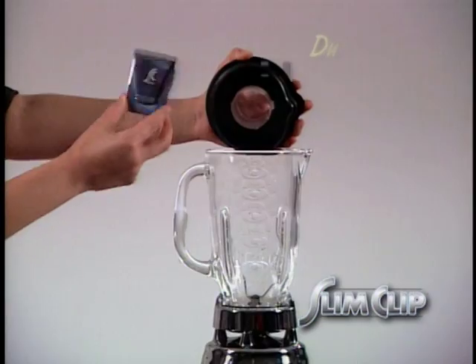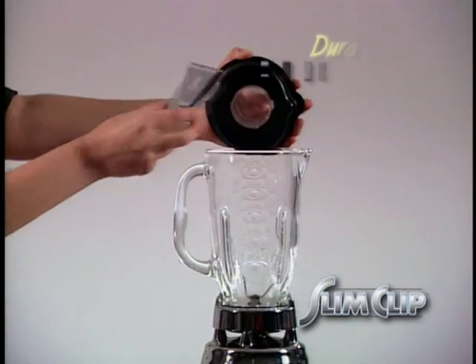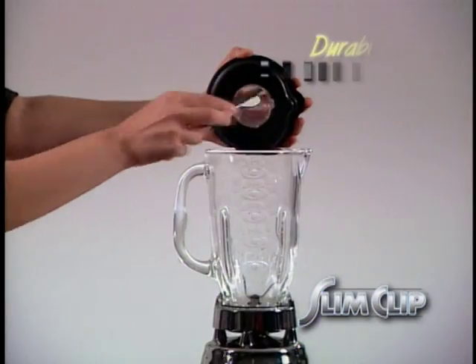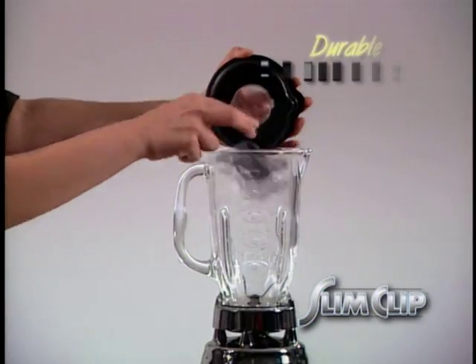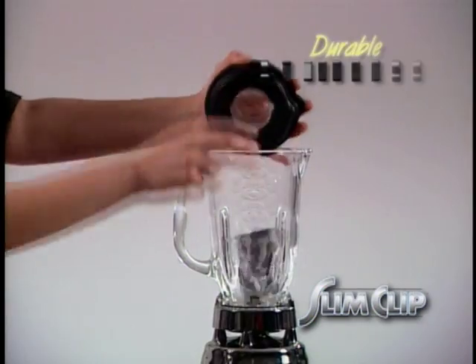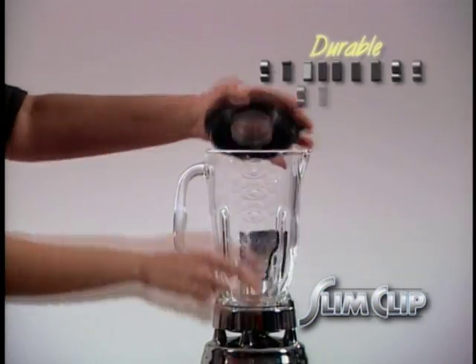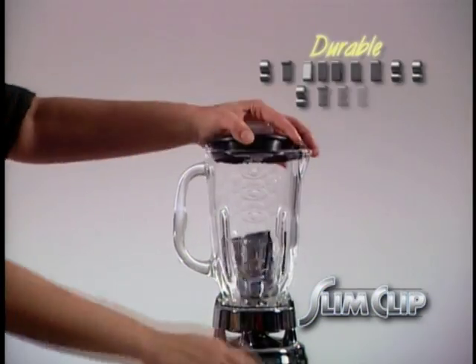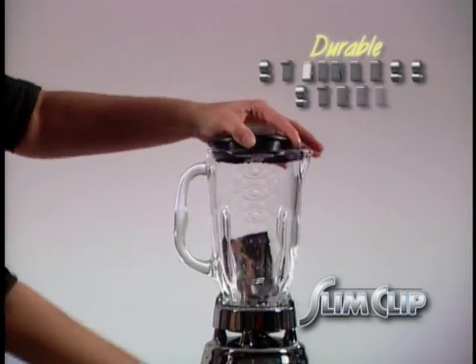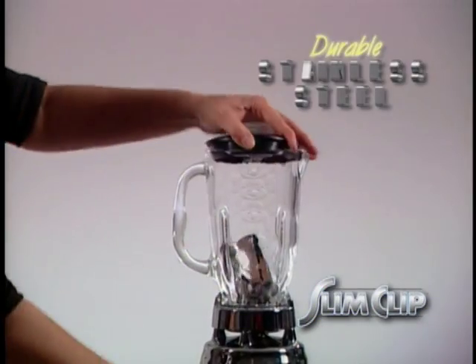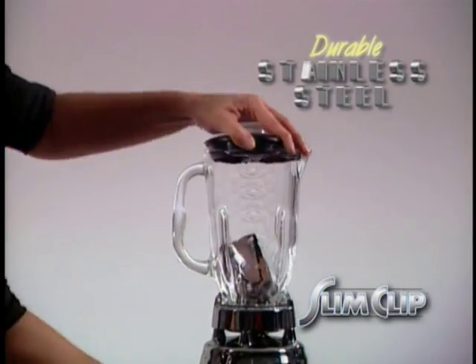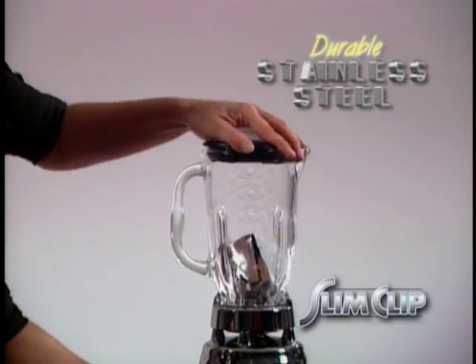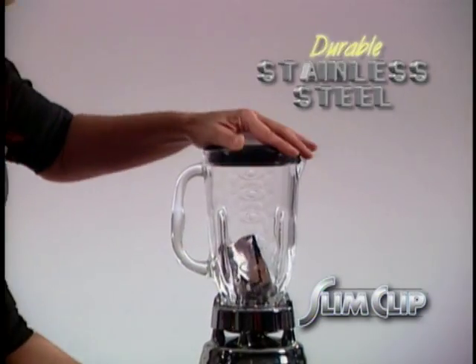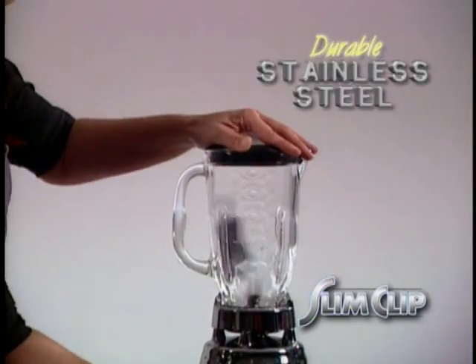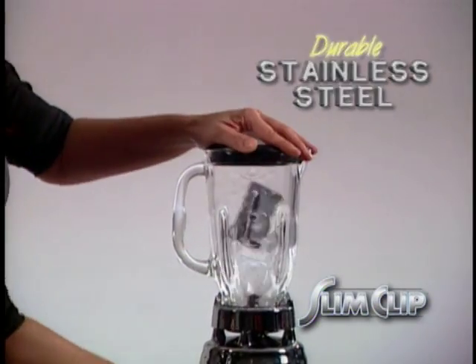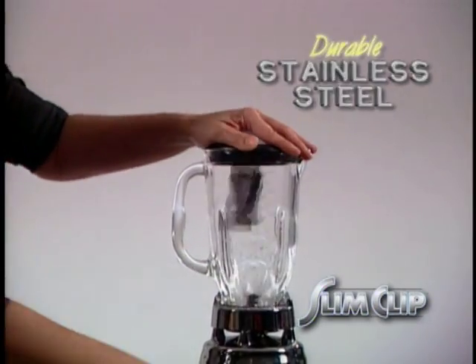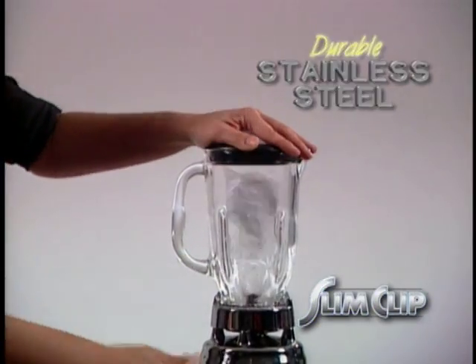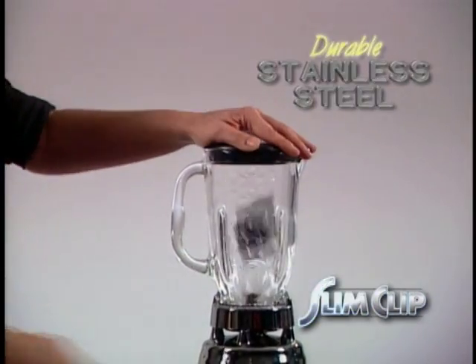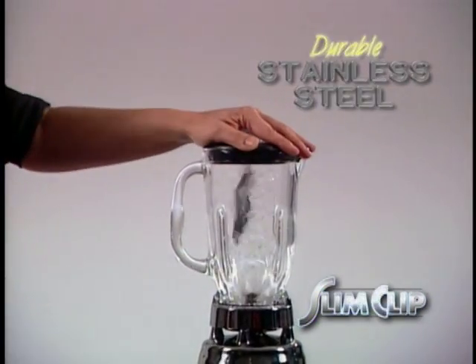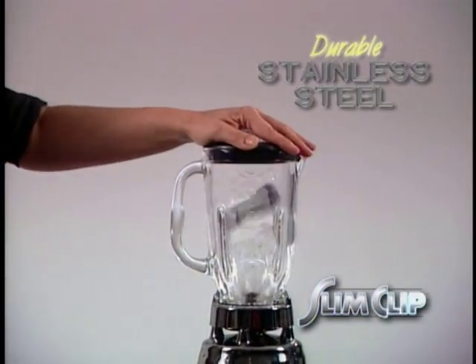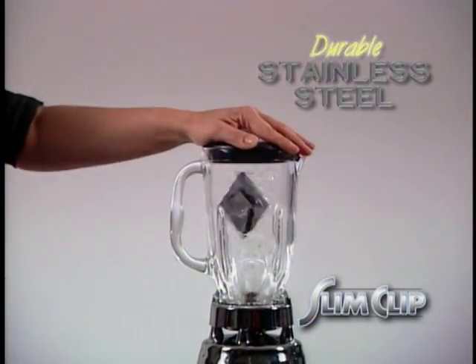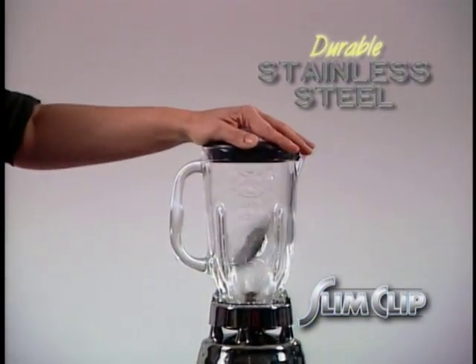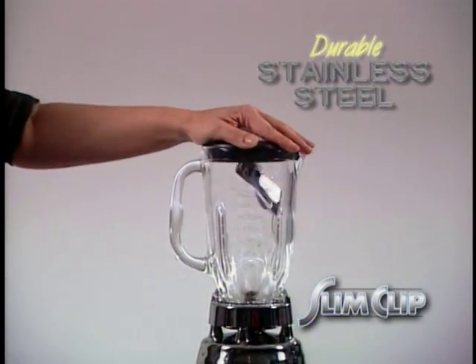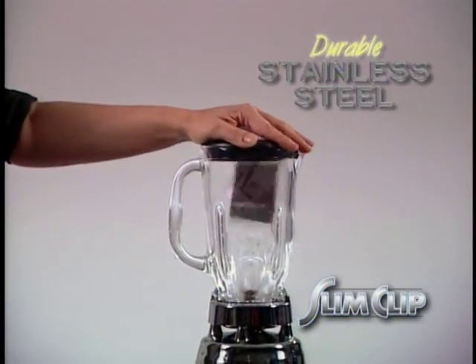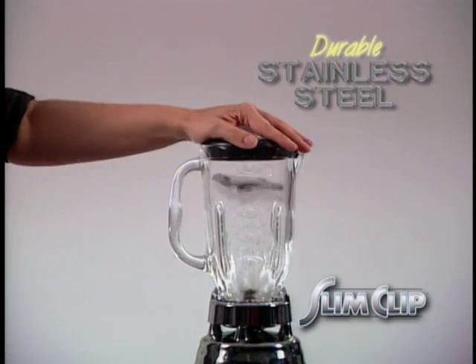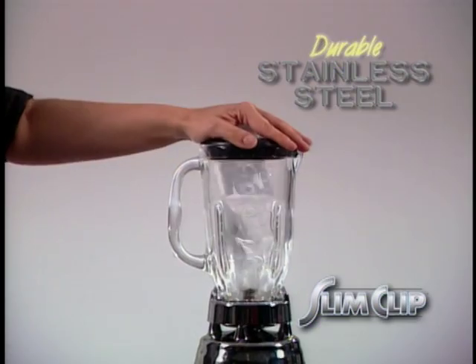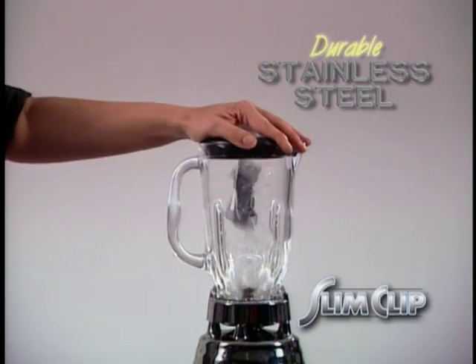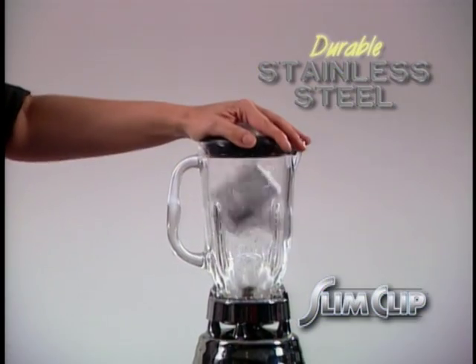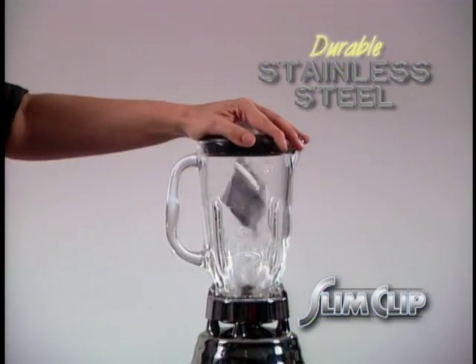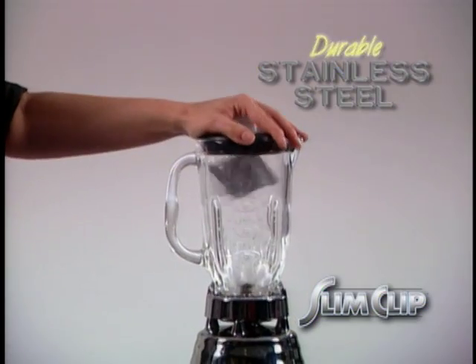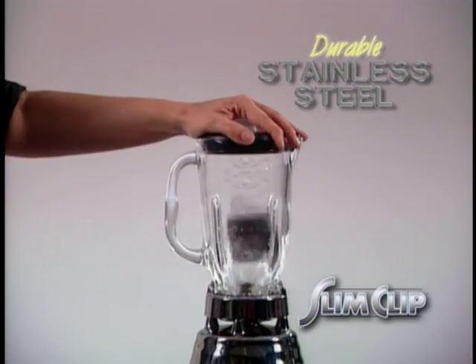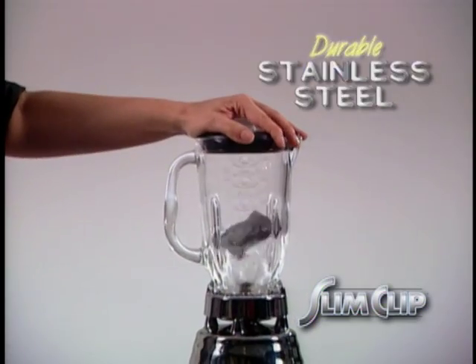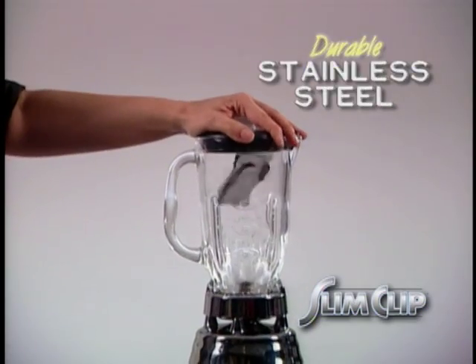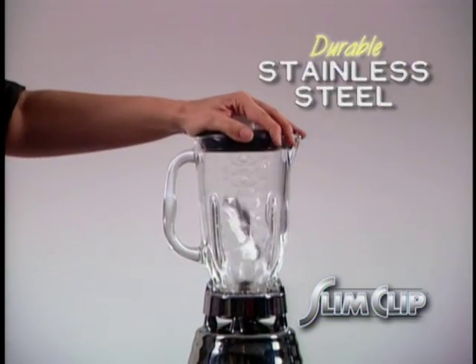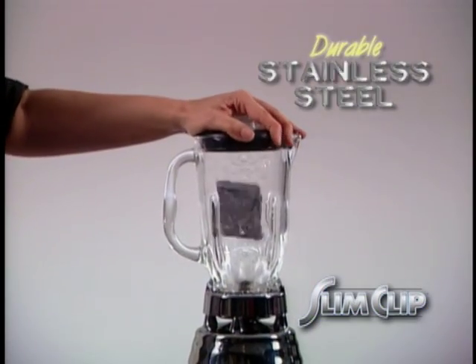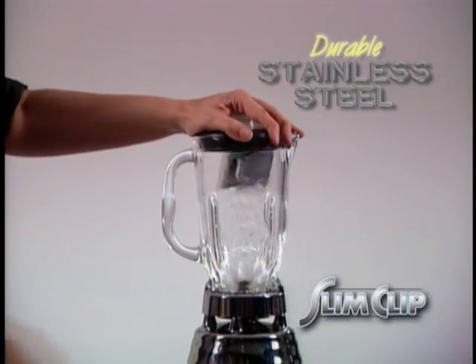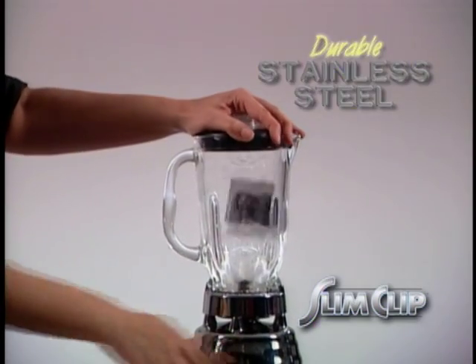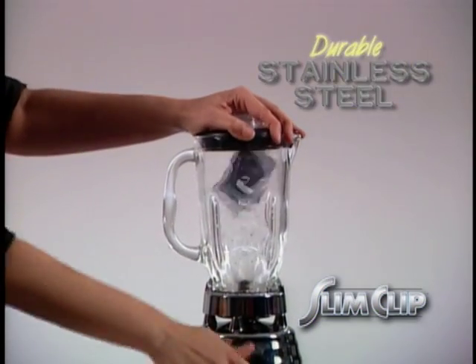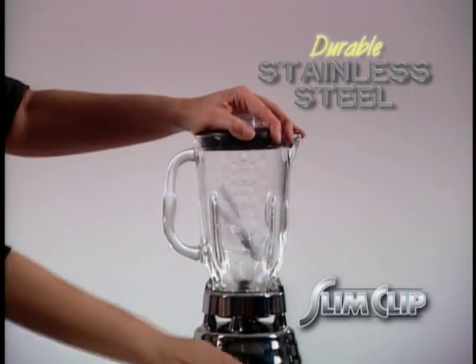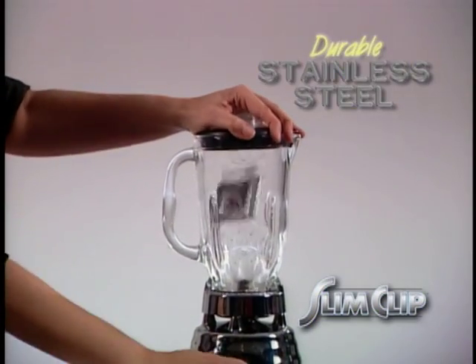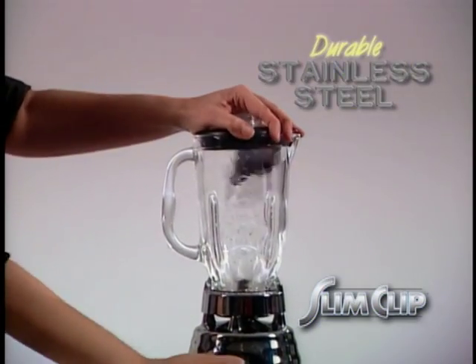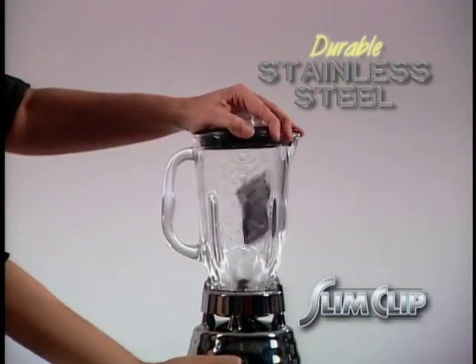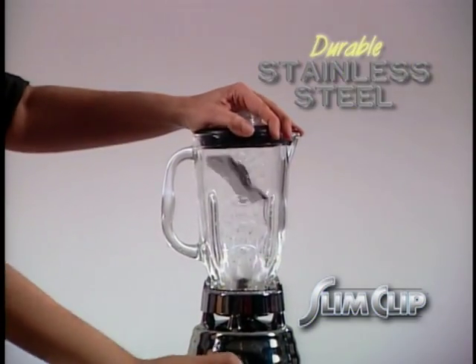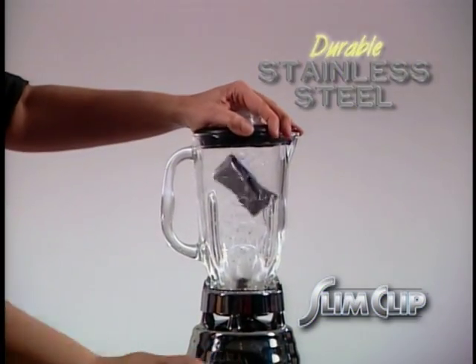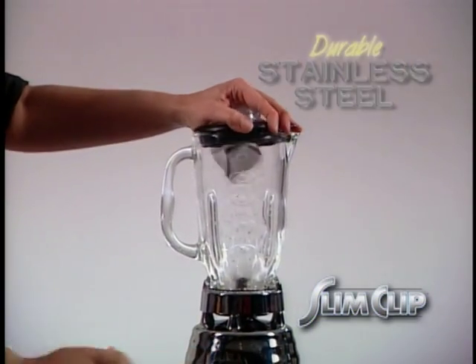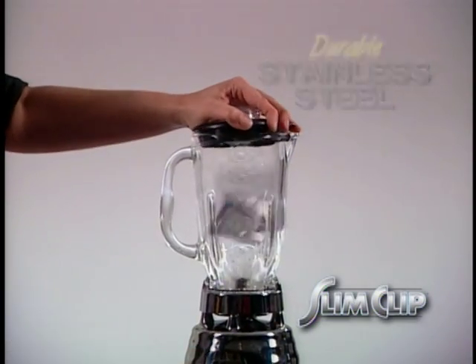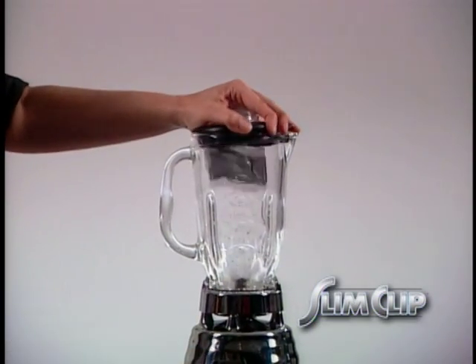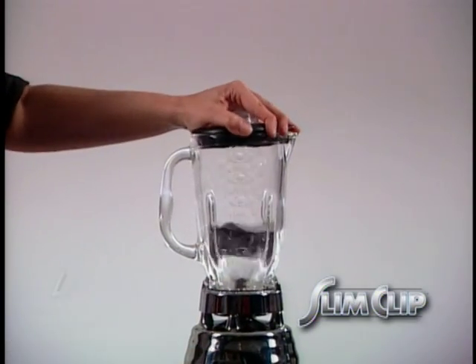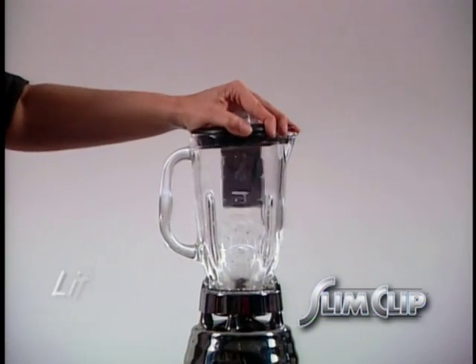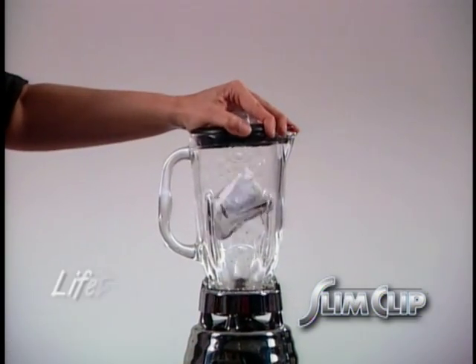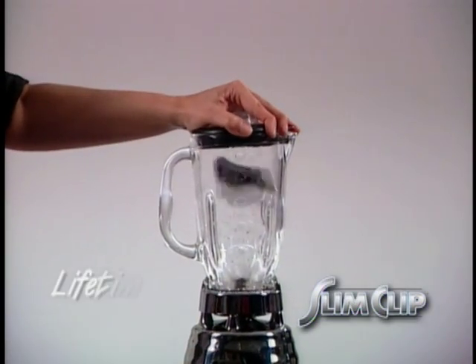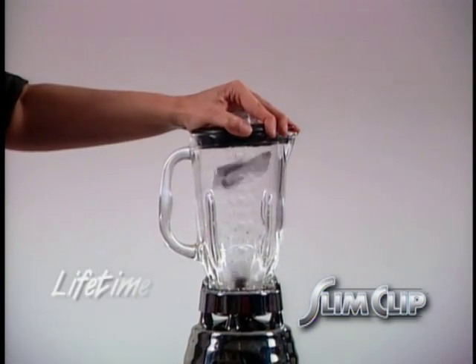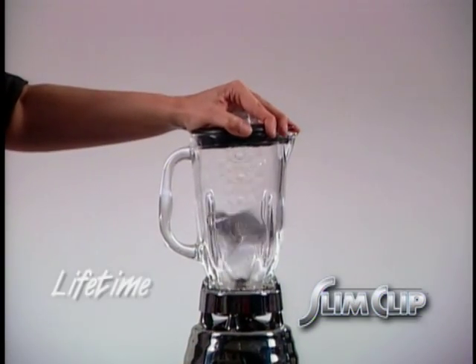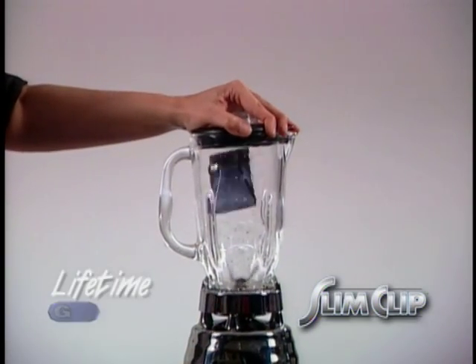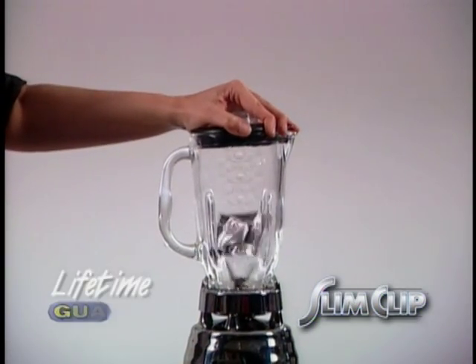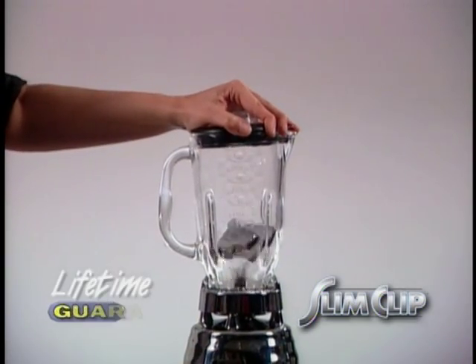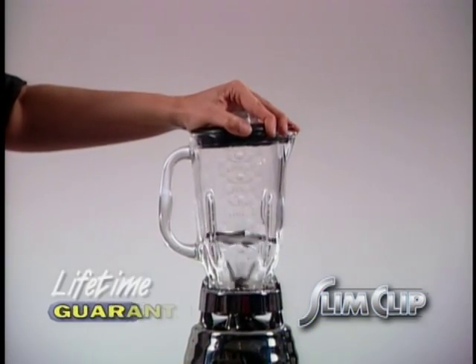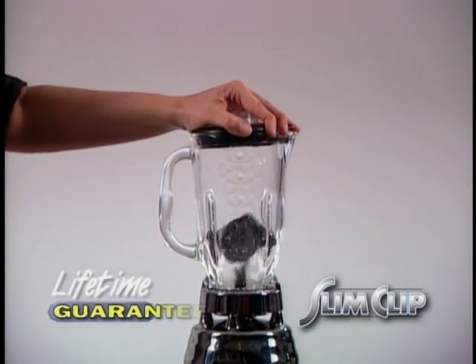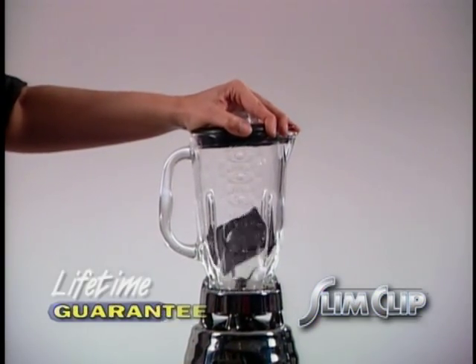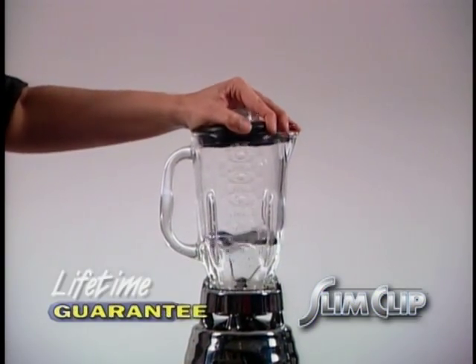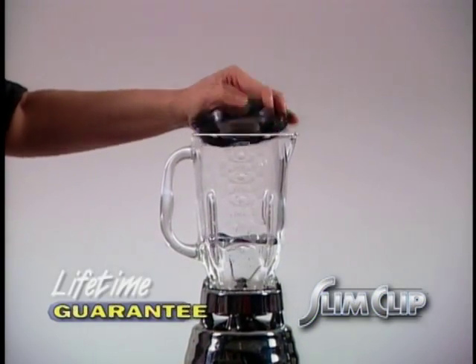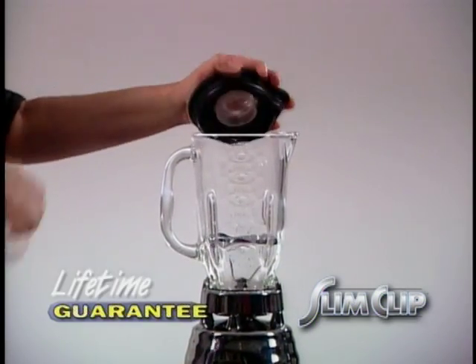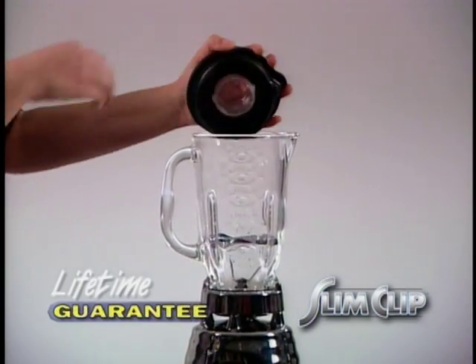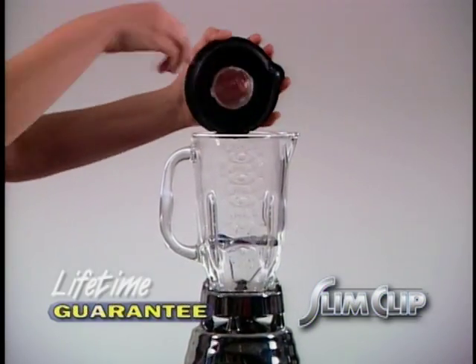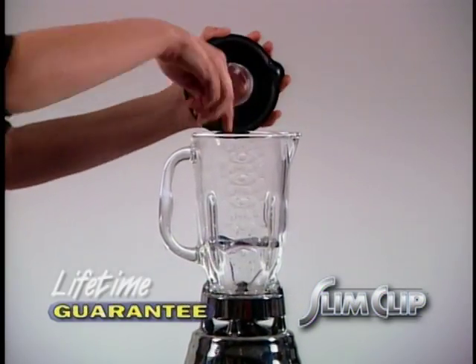Slim Clip is engineered from durable stainless steel, so no matter what the abuse, you'll have a lifetime use guaranteed.